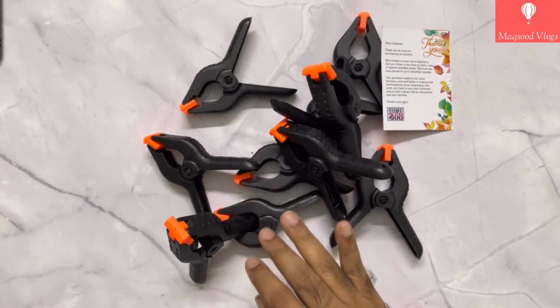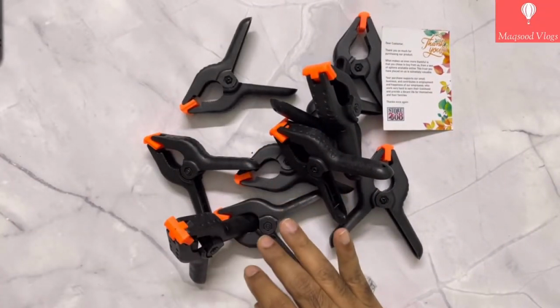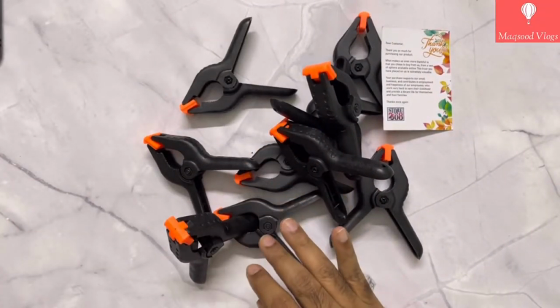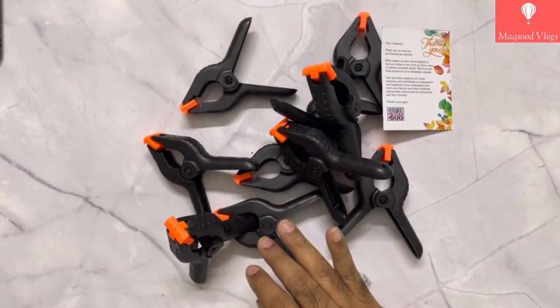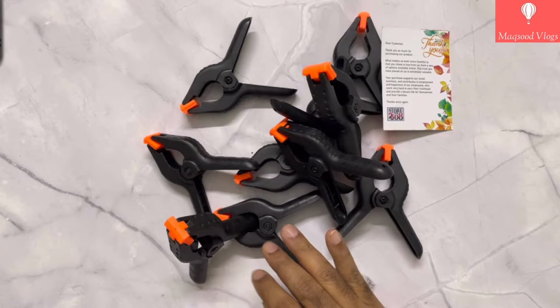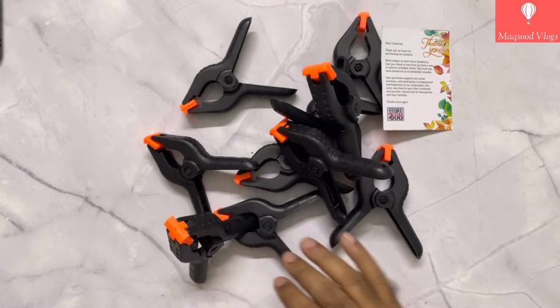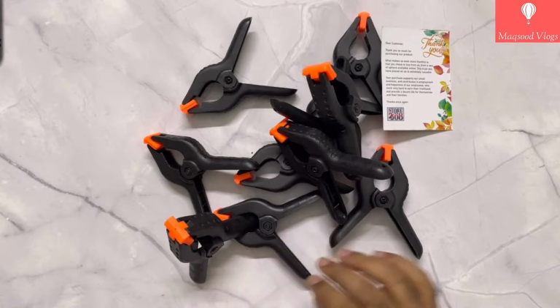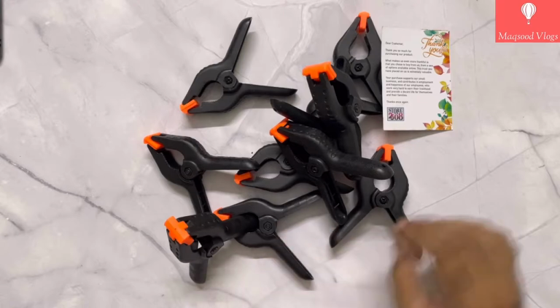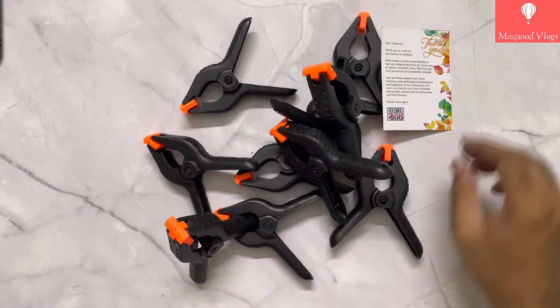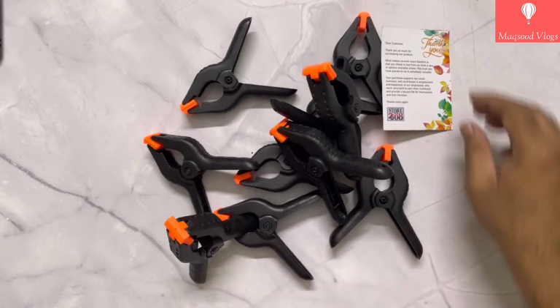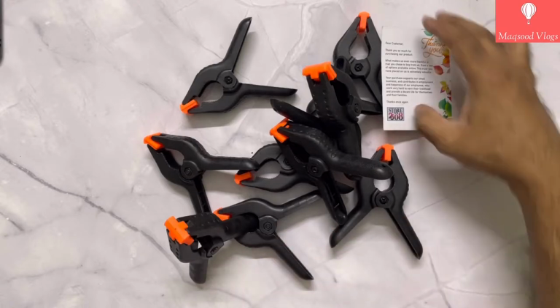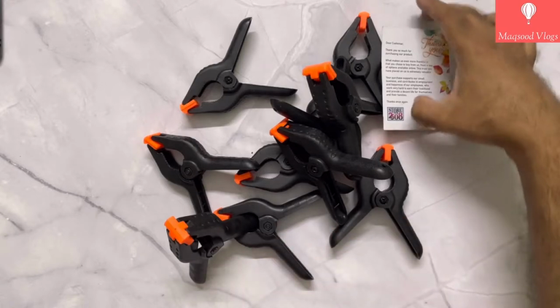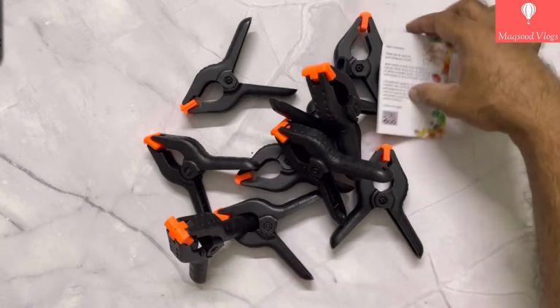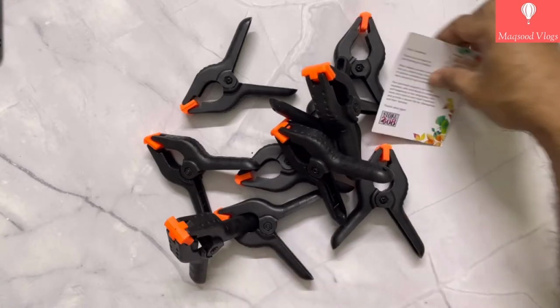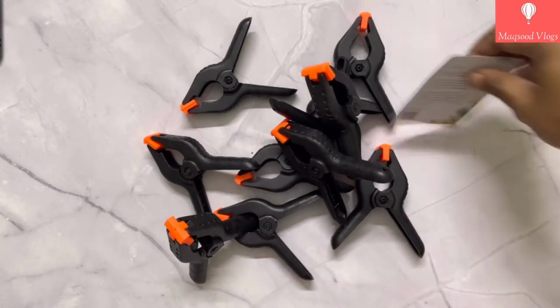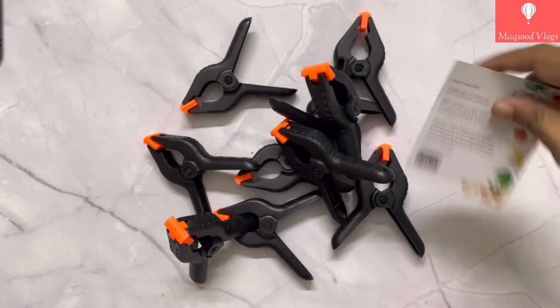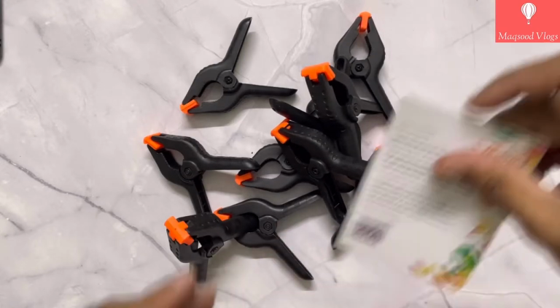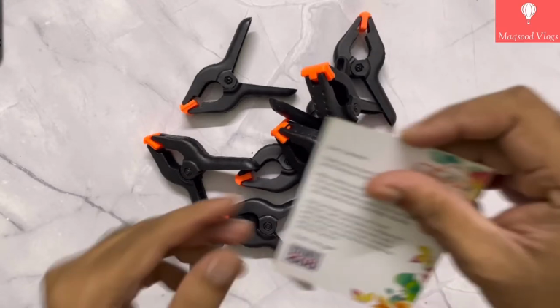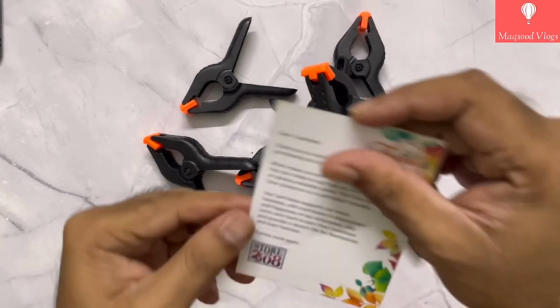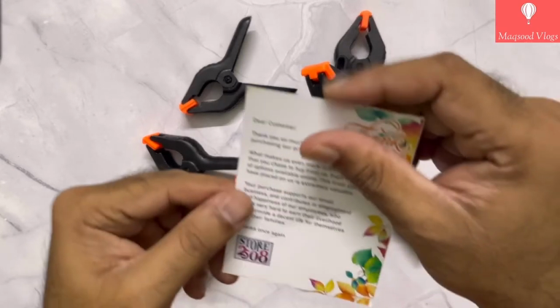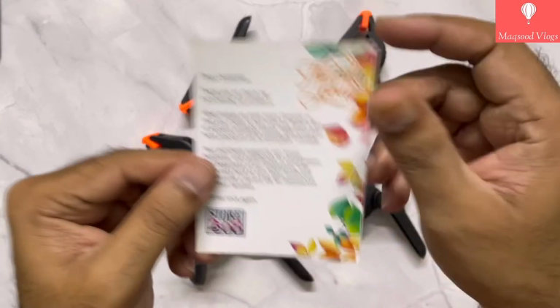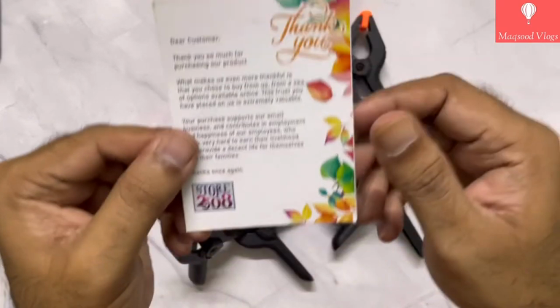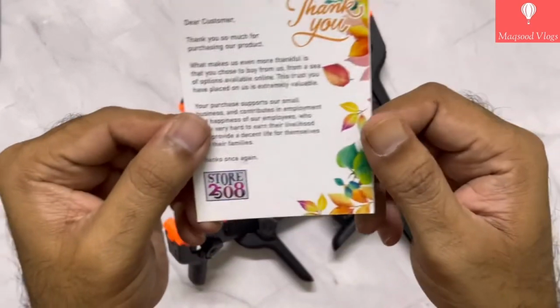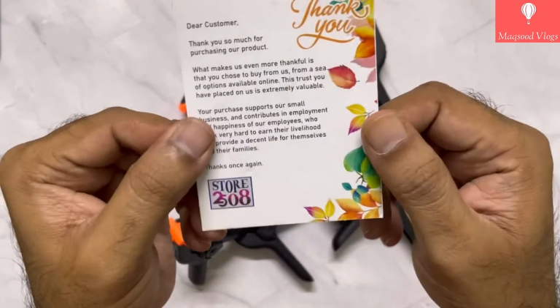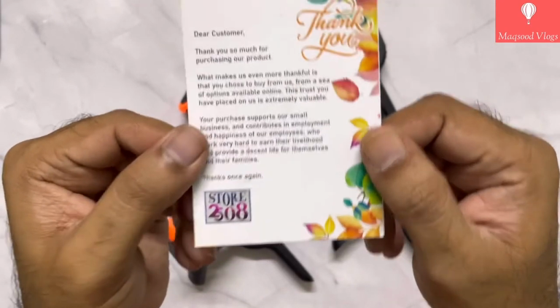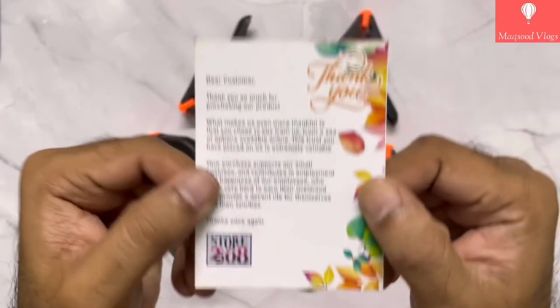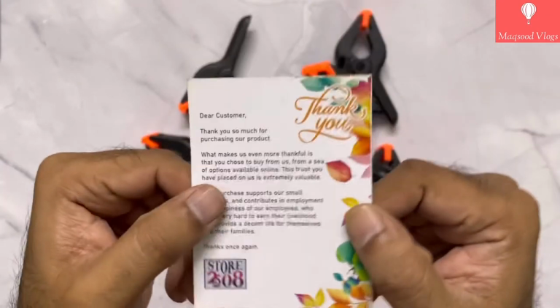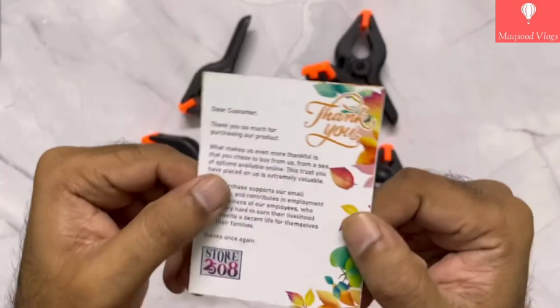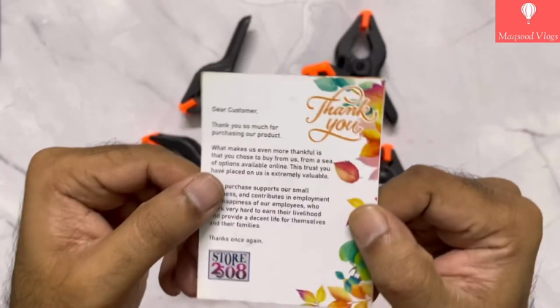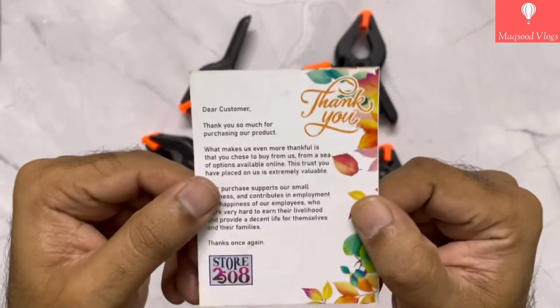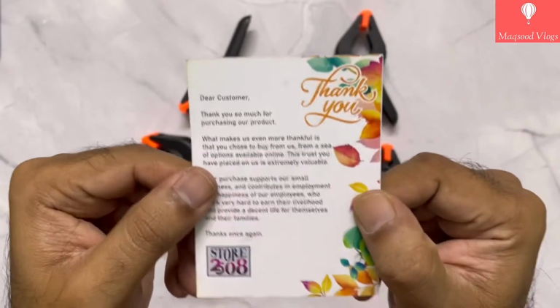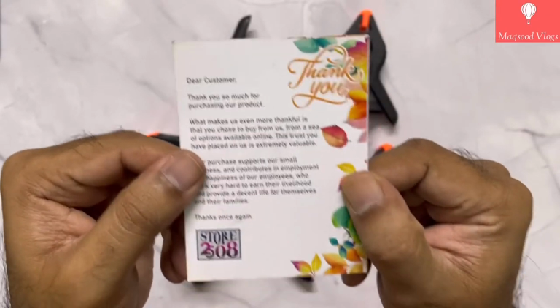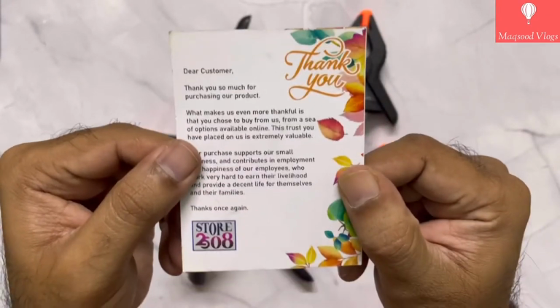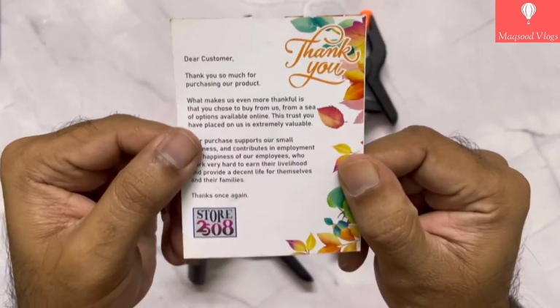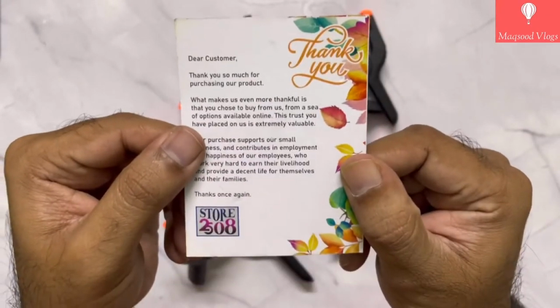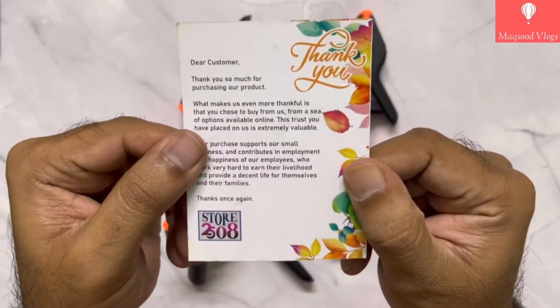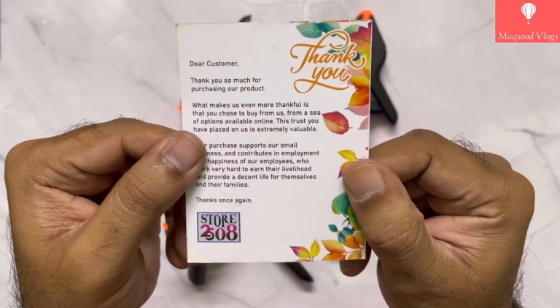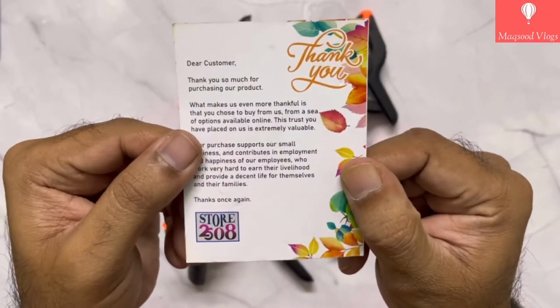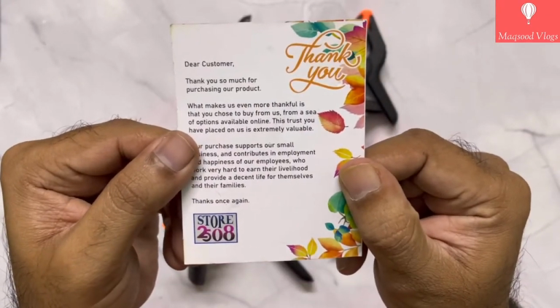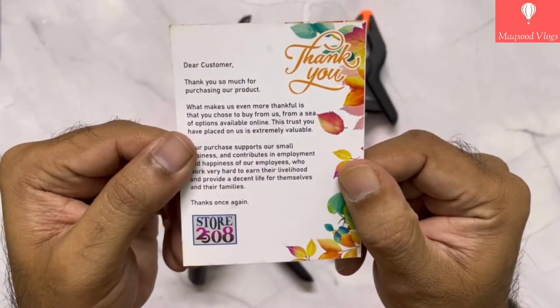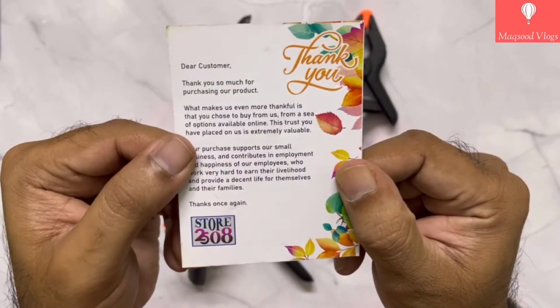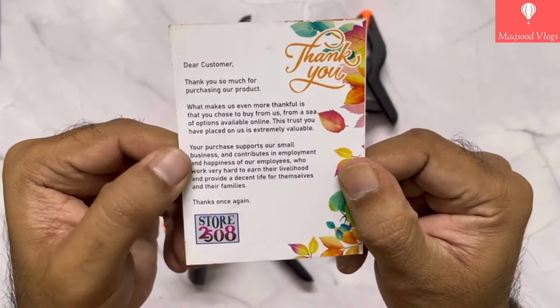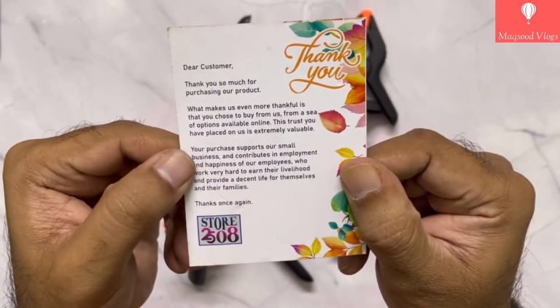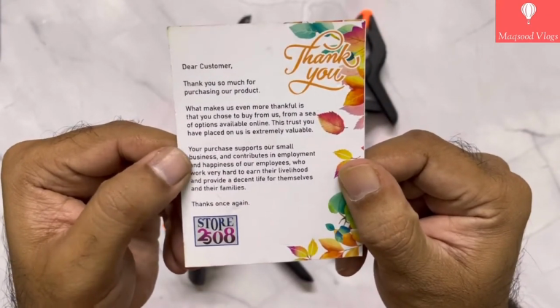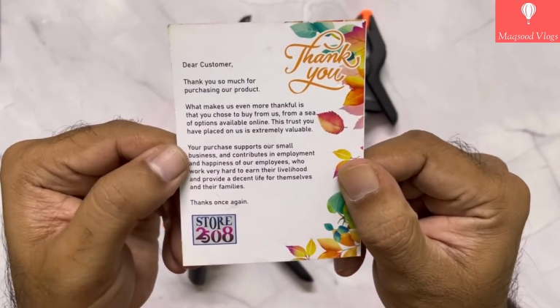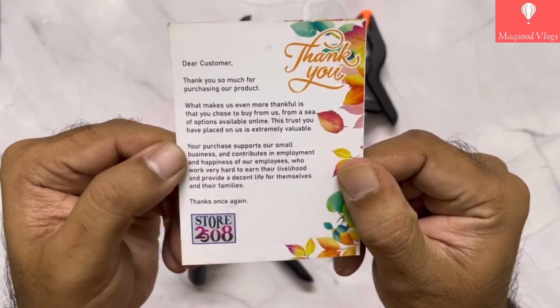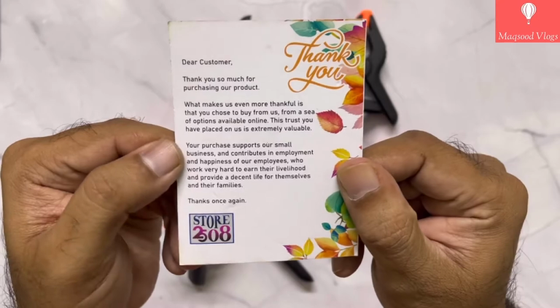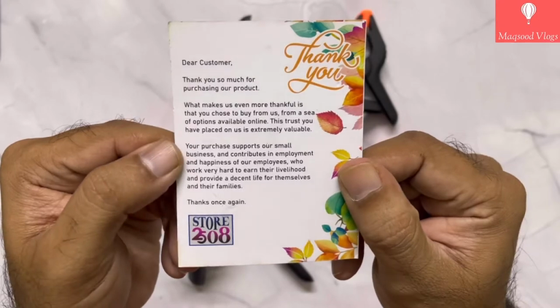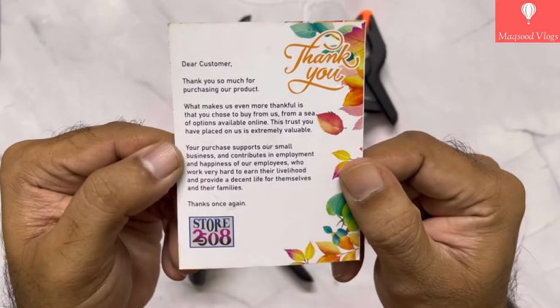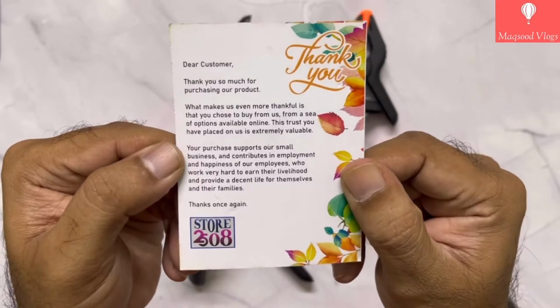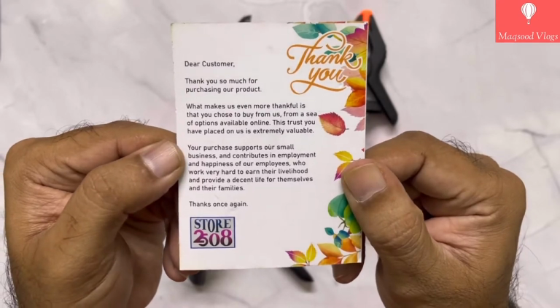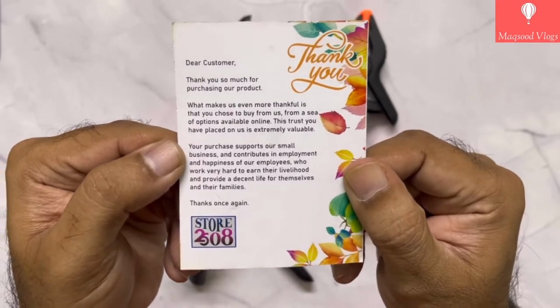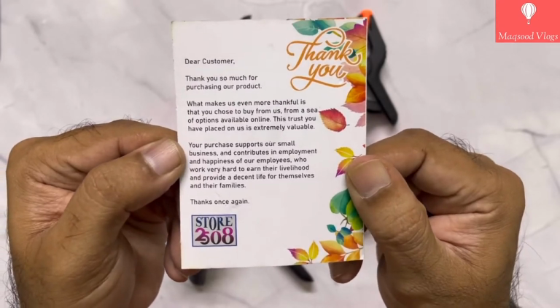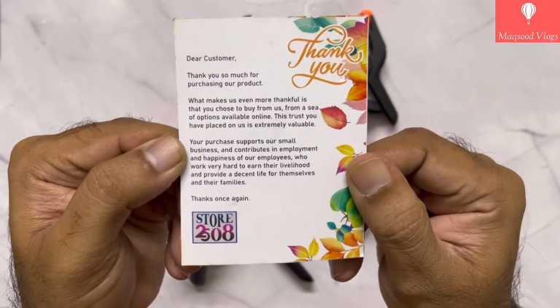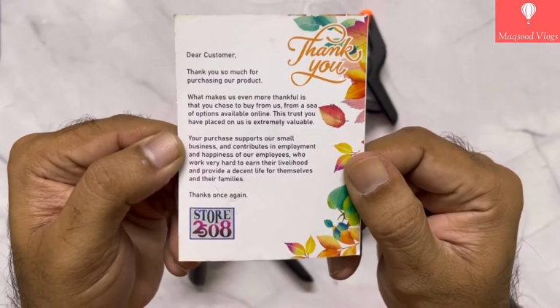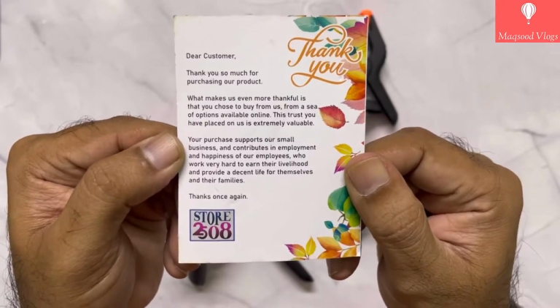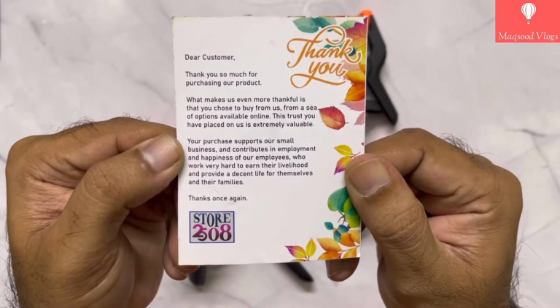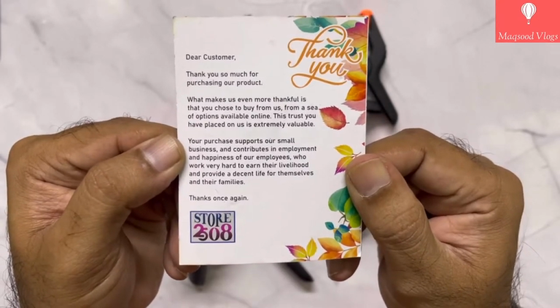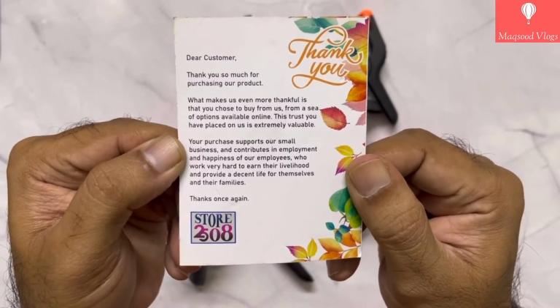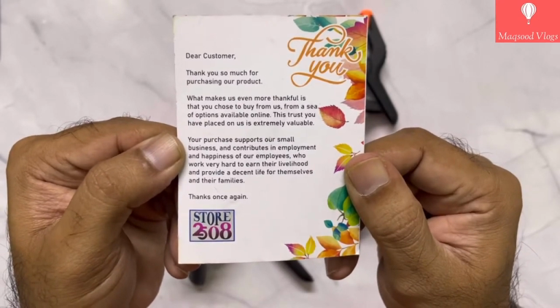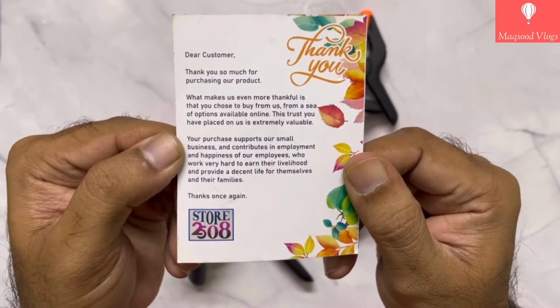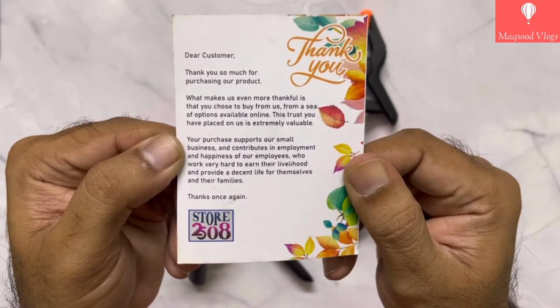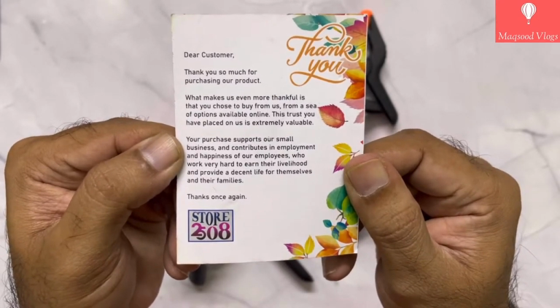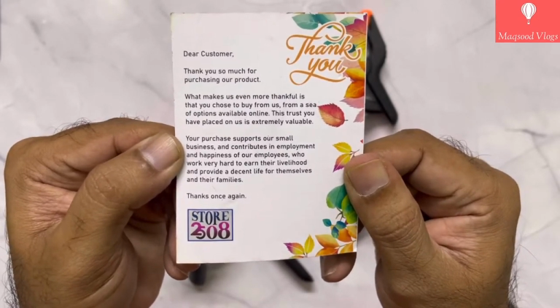Let me show you all the pieces together. The manufacturer has also provided a thanks note containing a very humble message for customers.